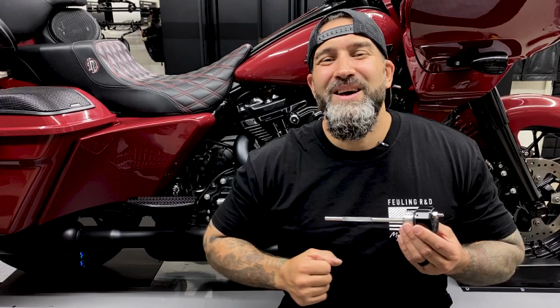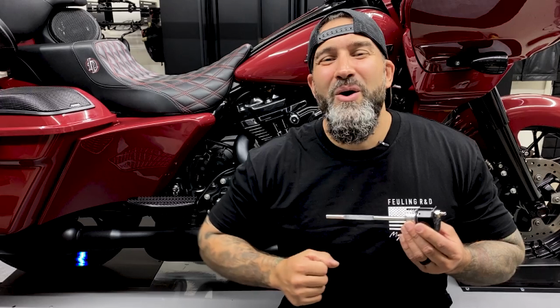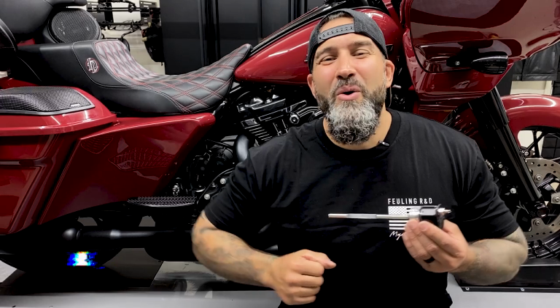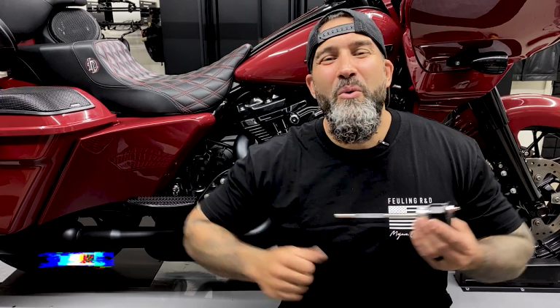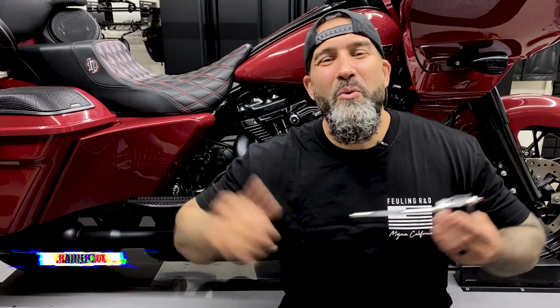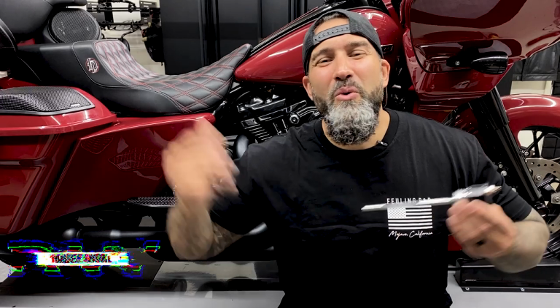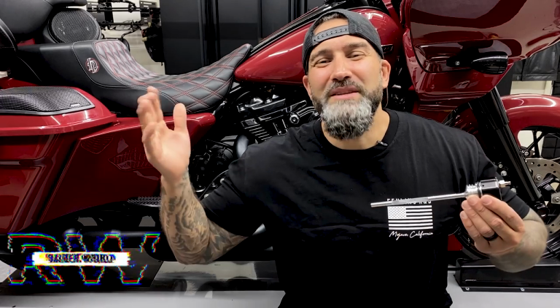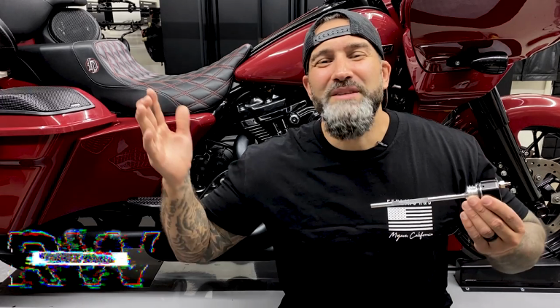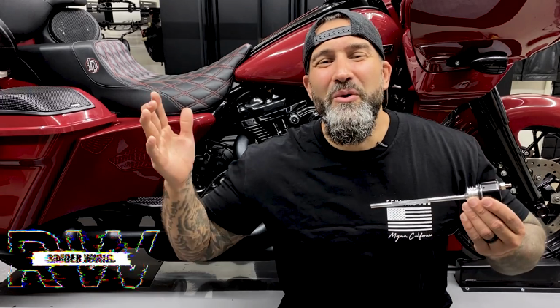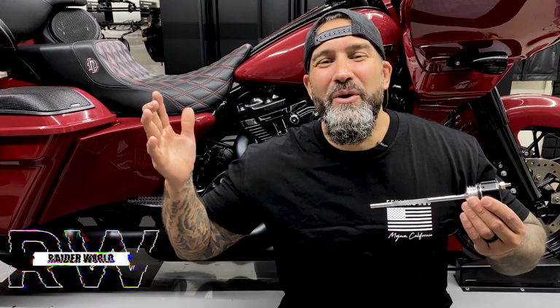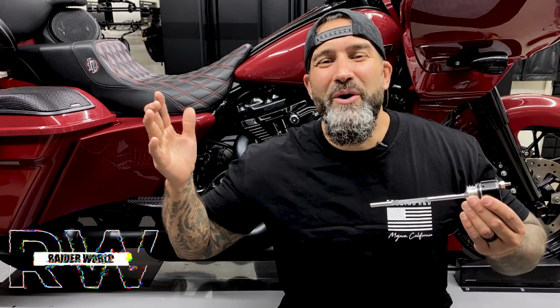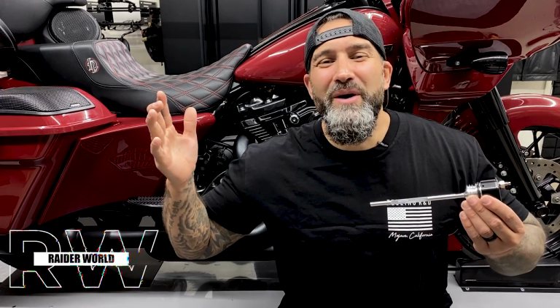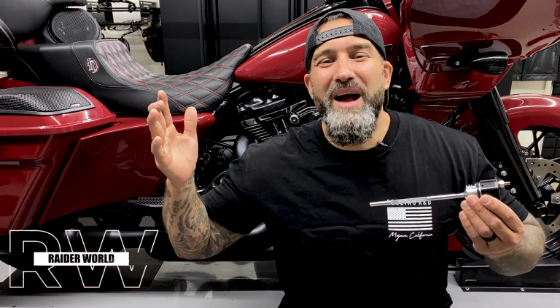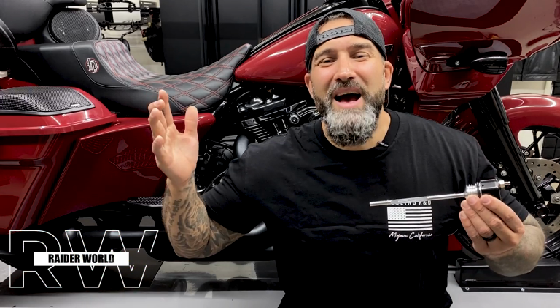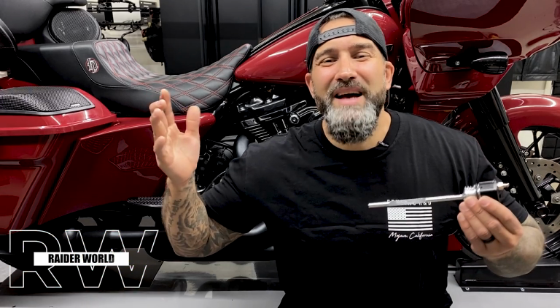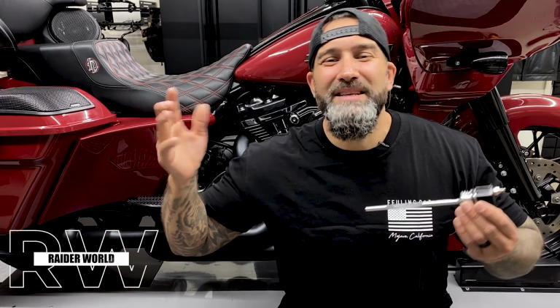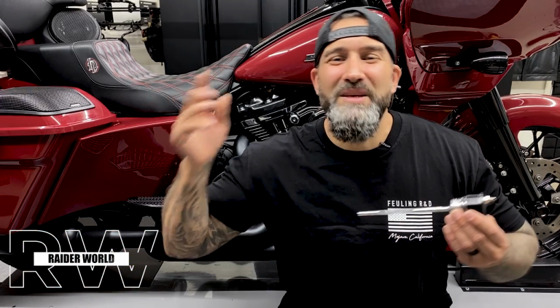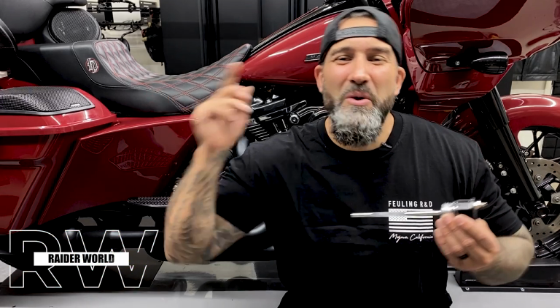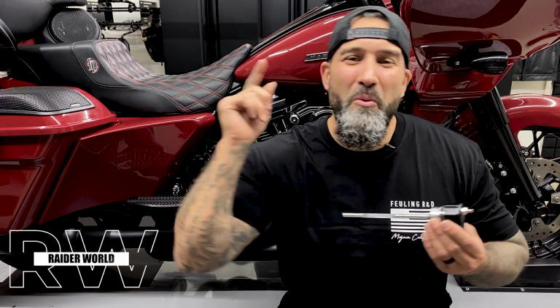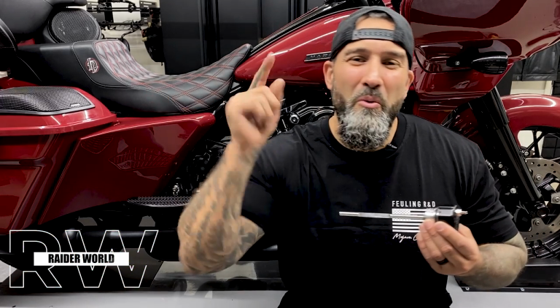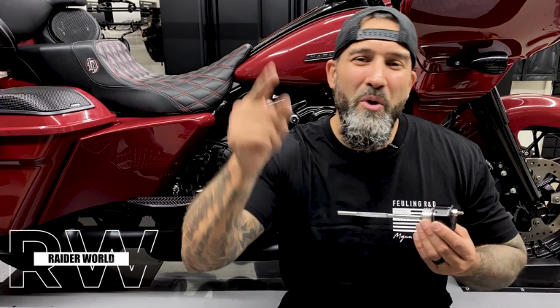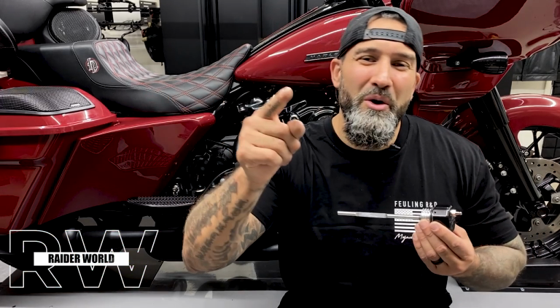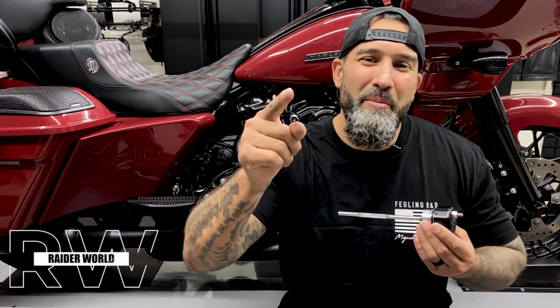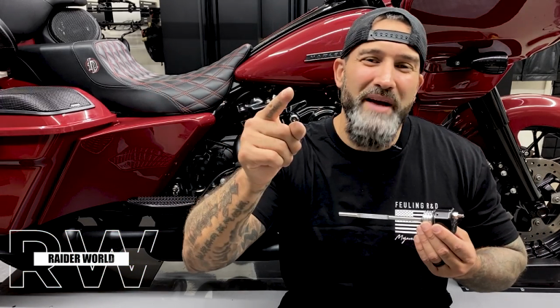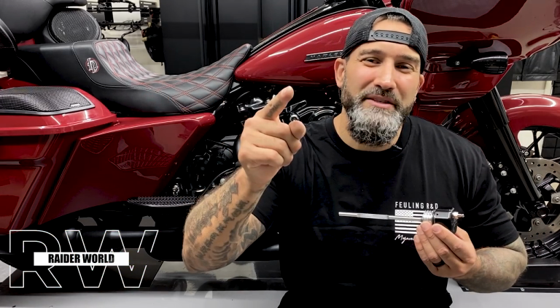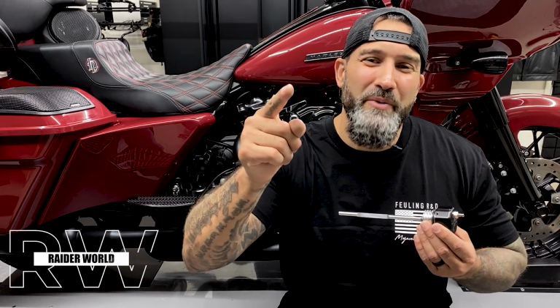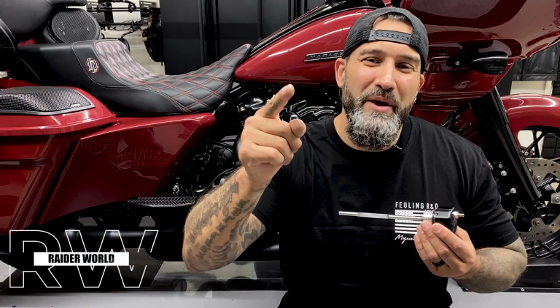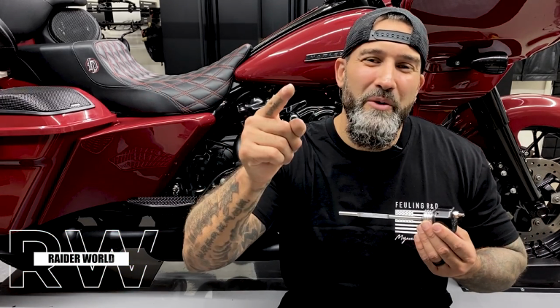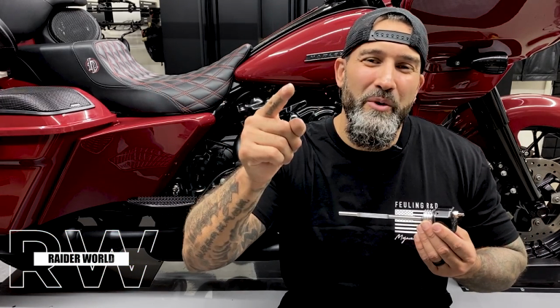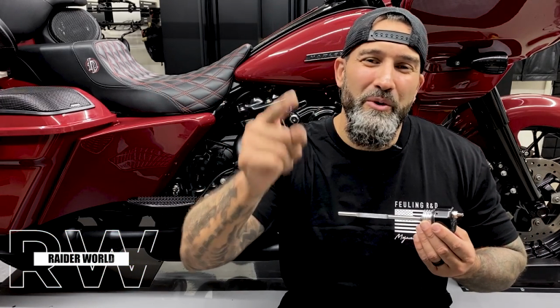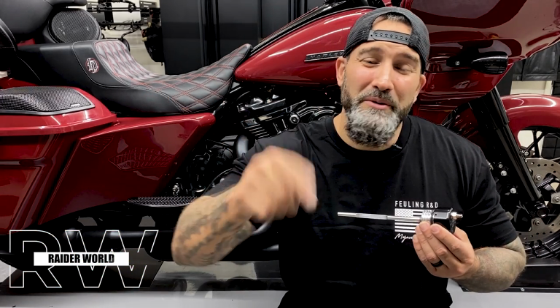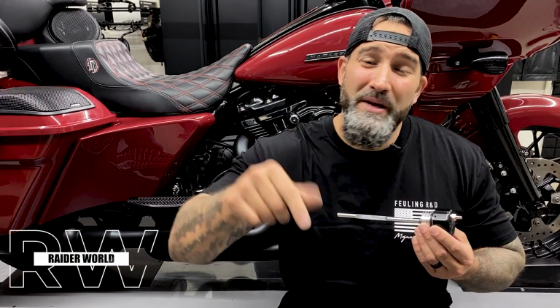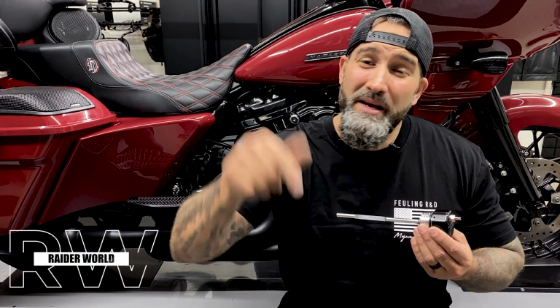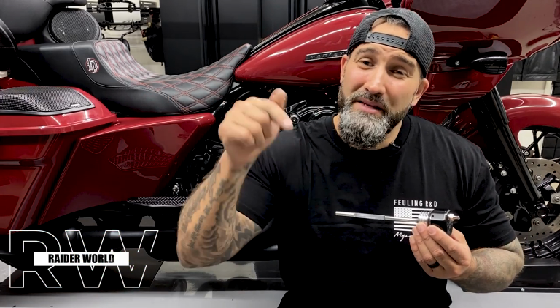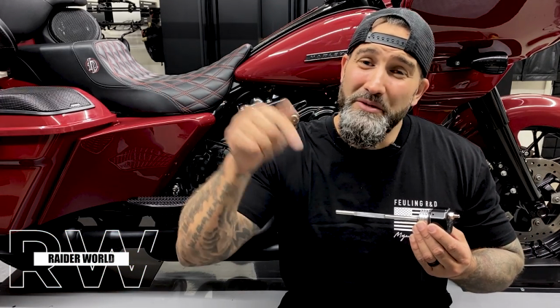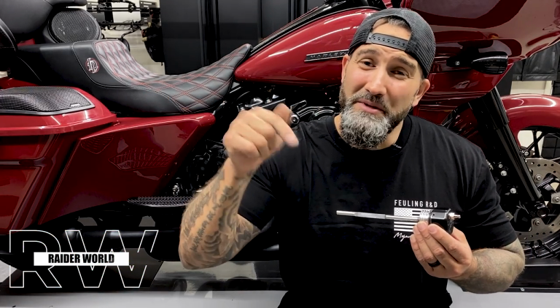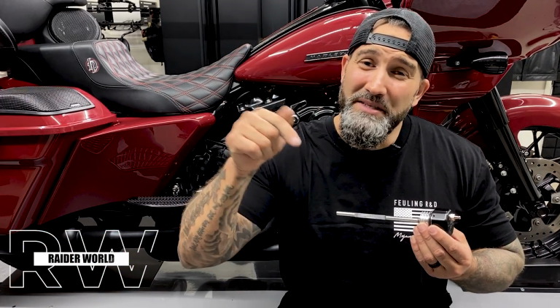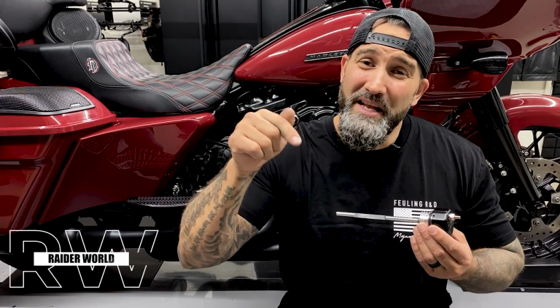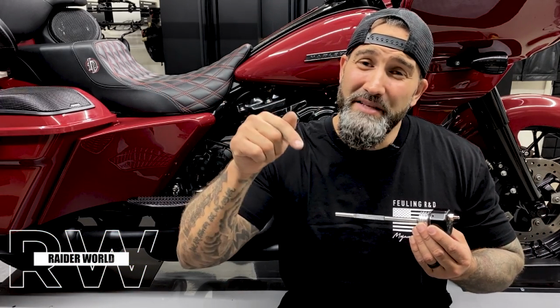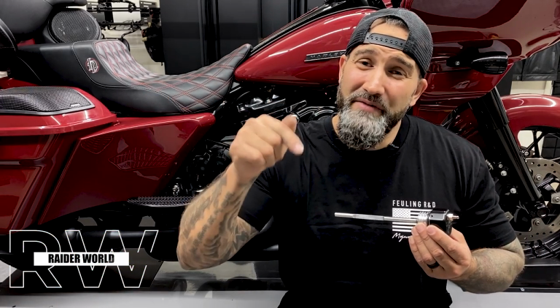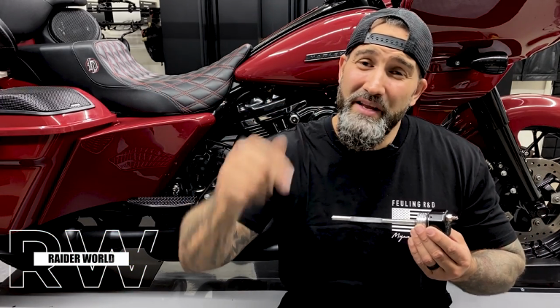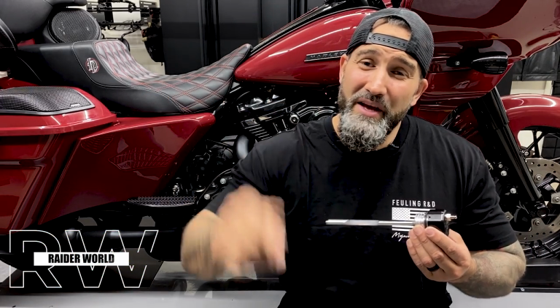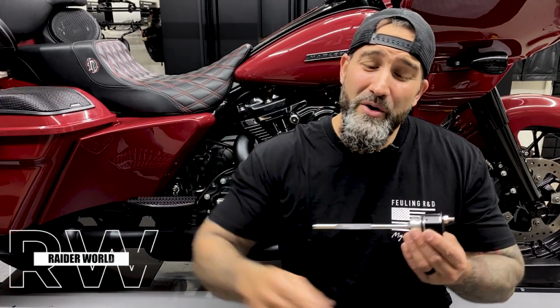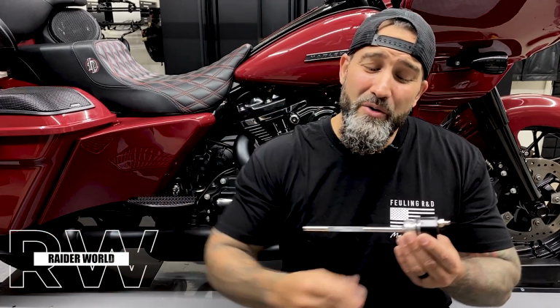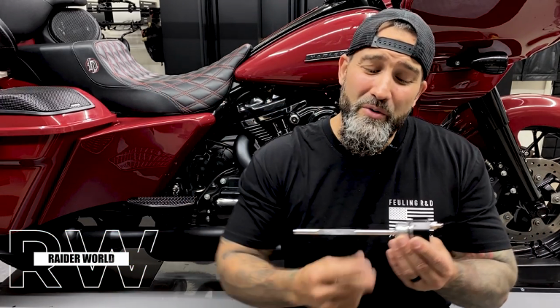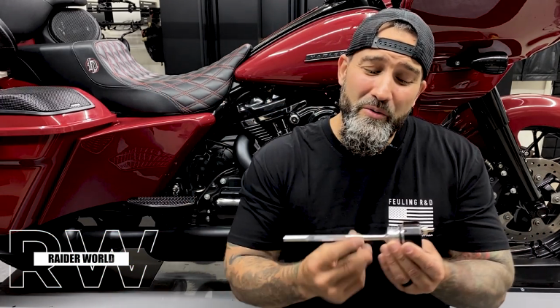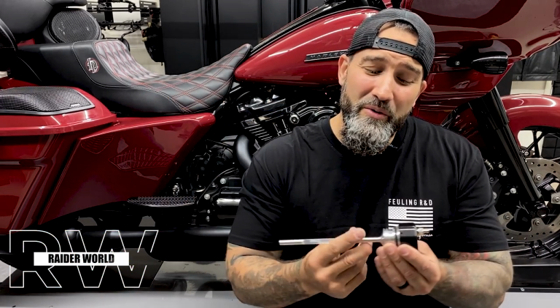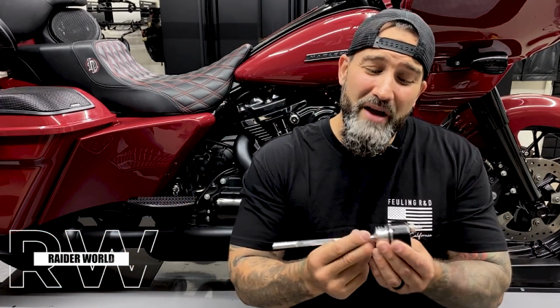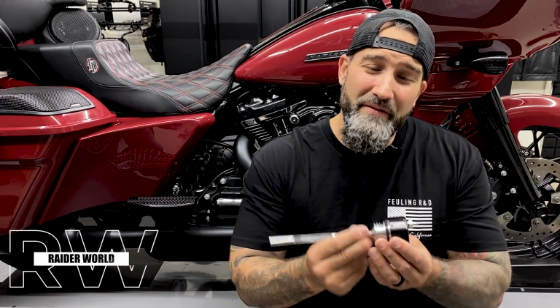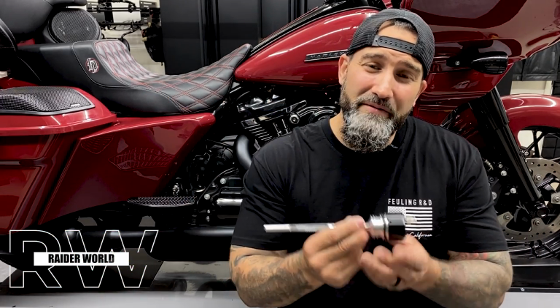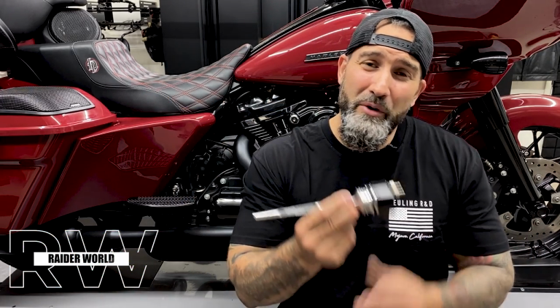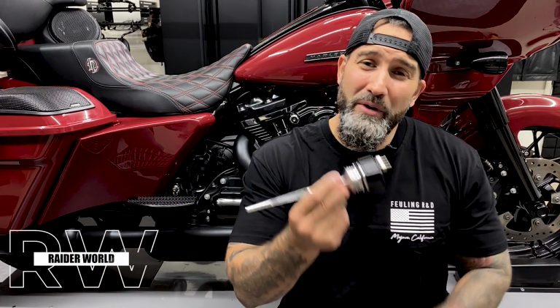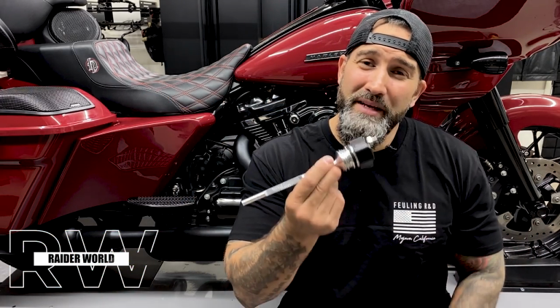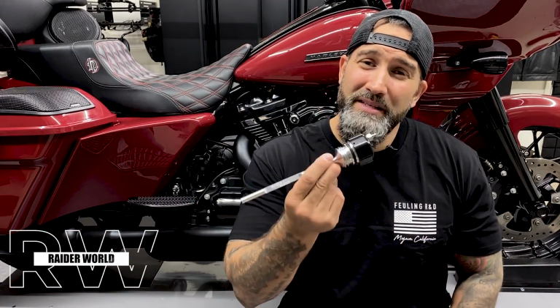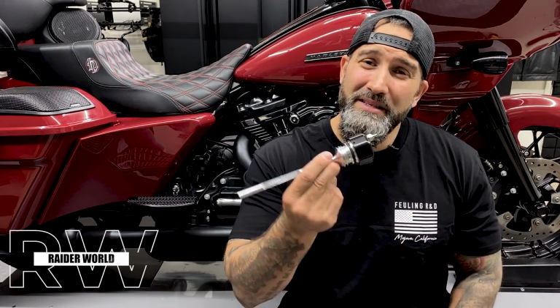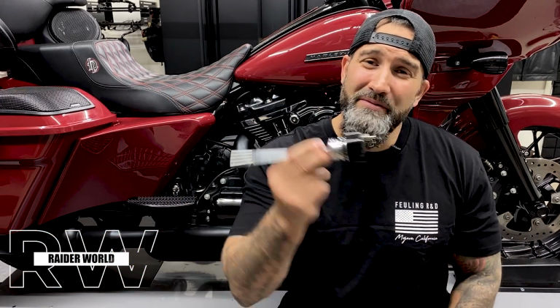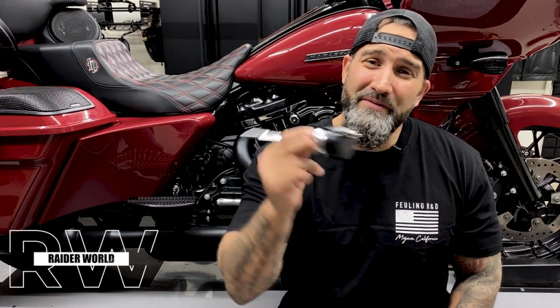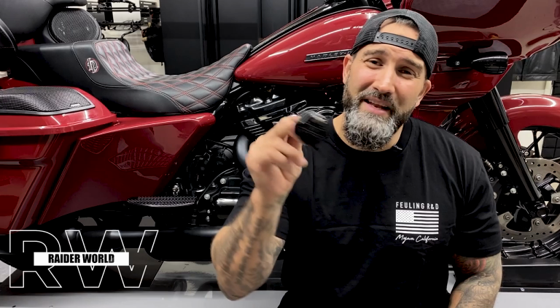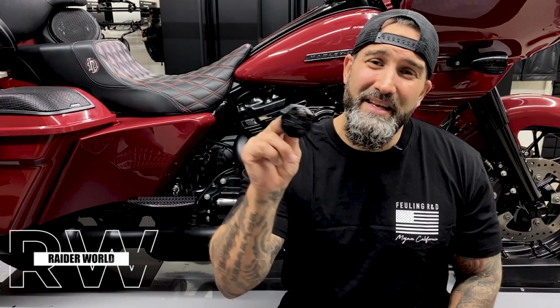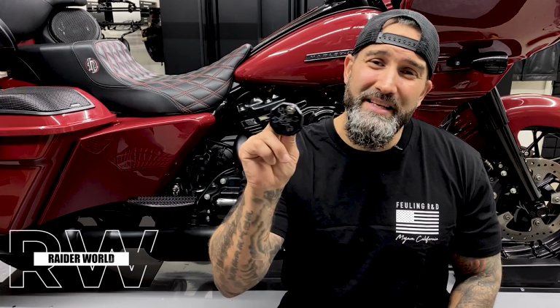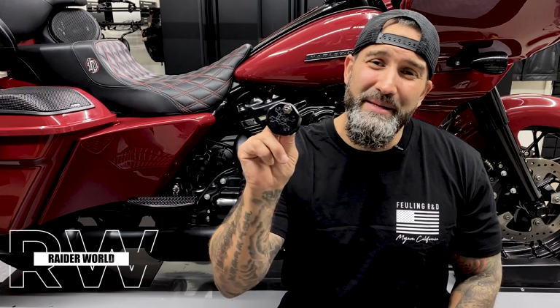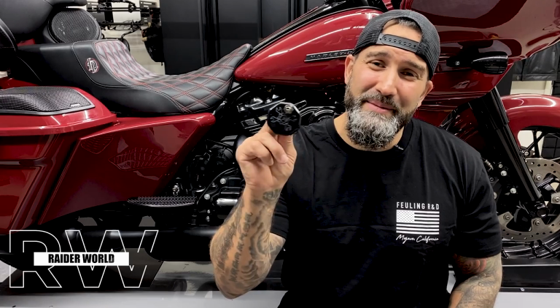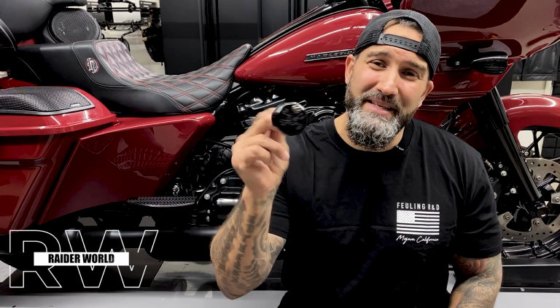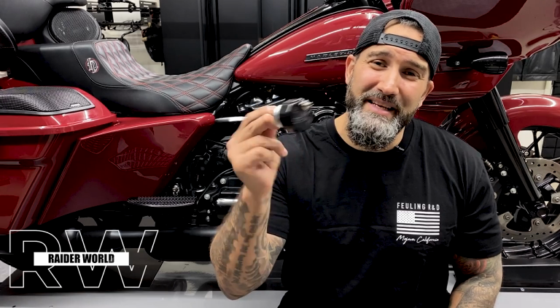What's going on guys? Welcome back to Raider World. So in today's video we have Fuelings and a dipstick.